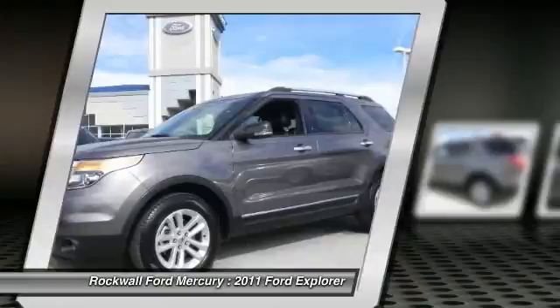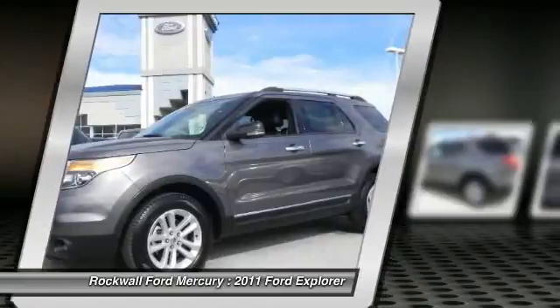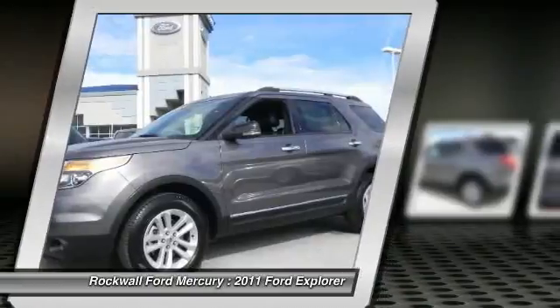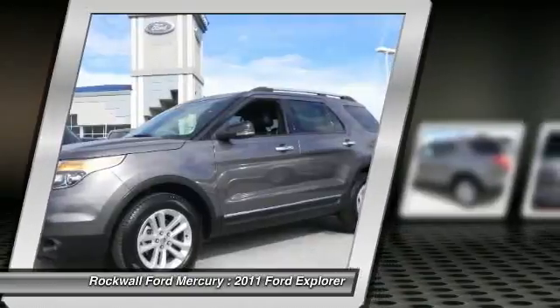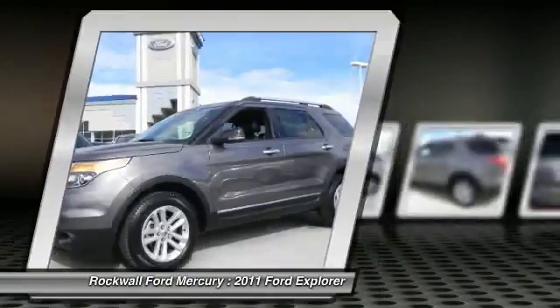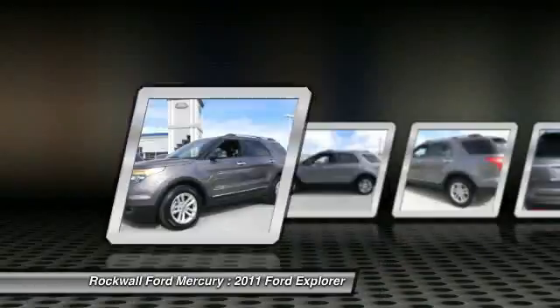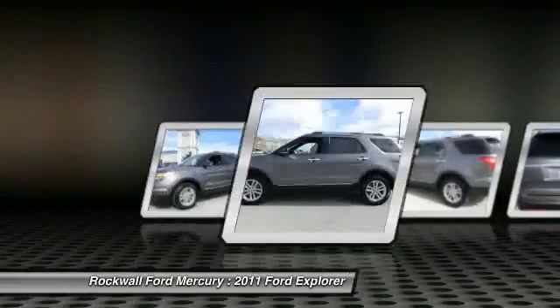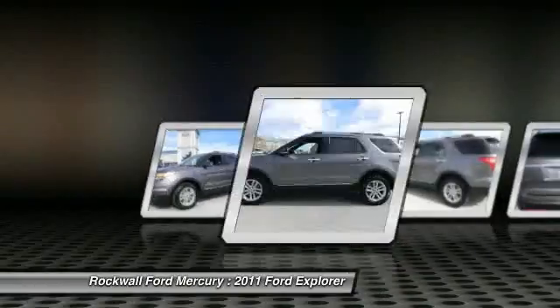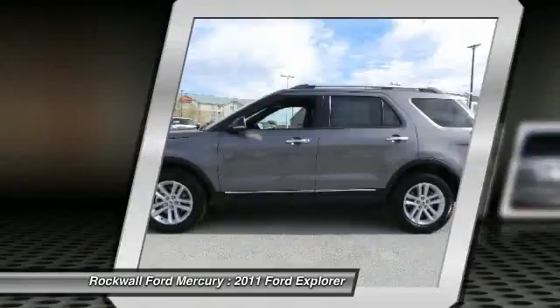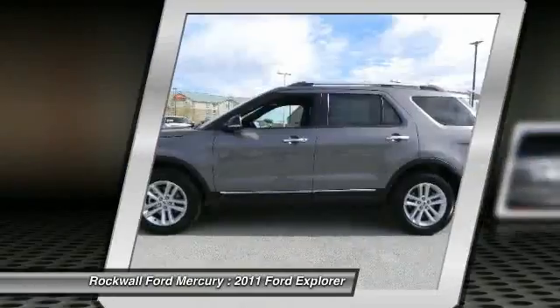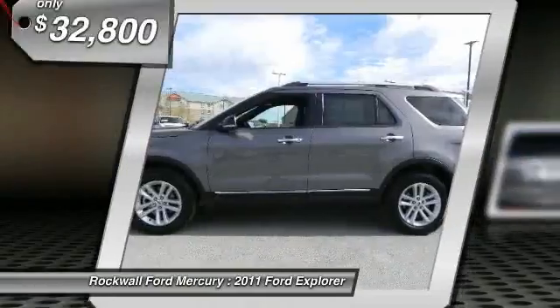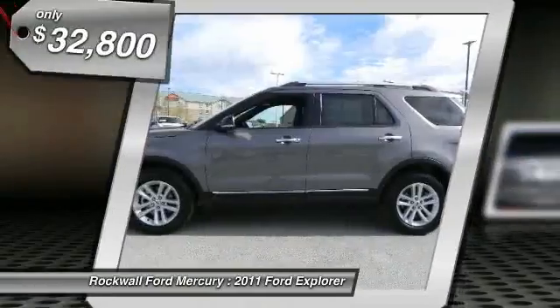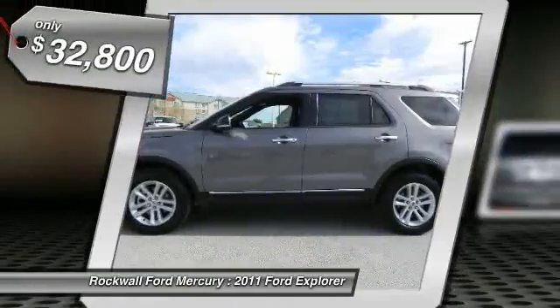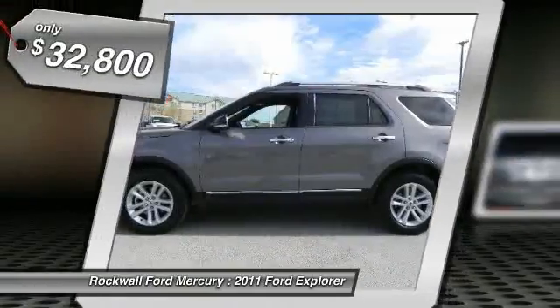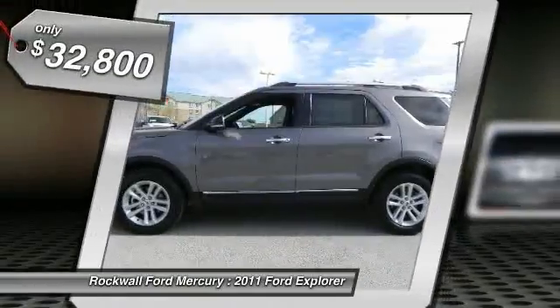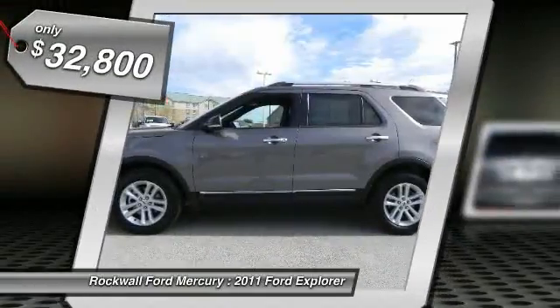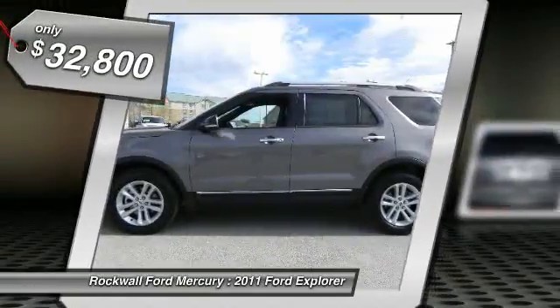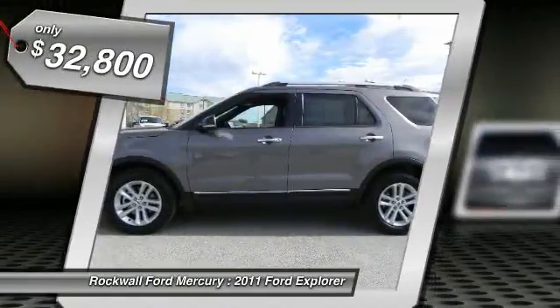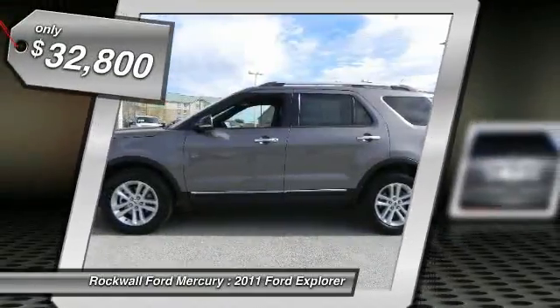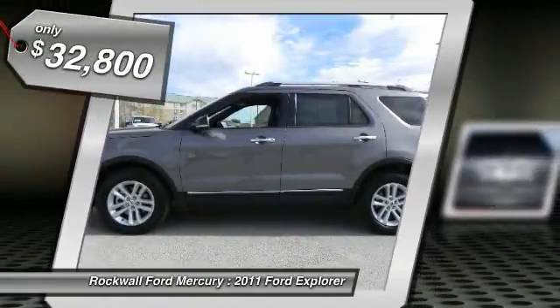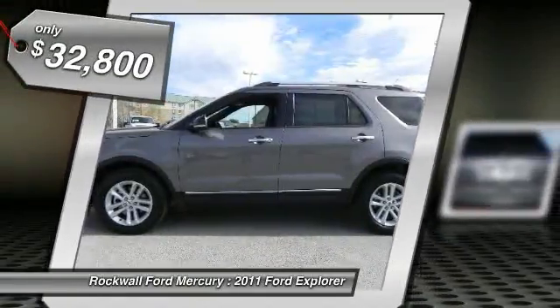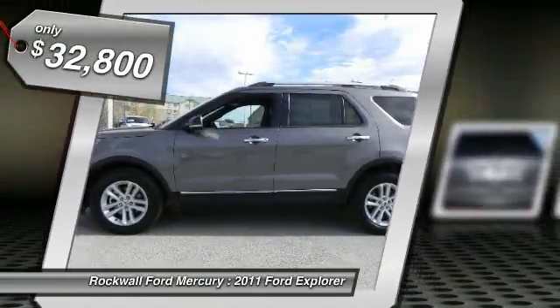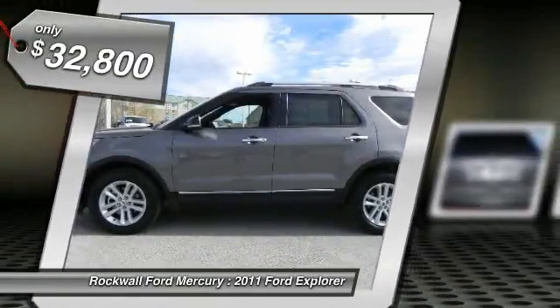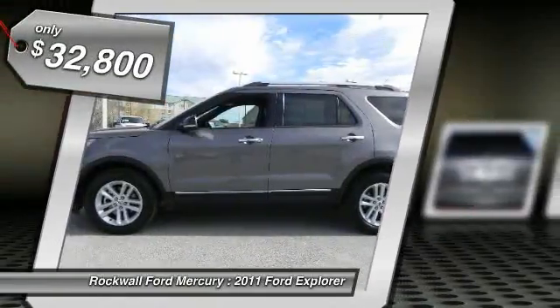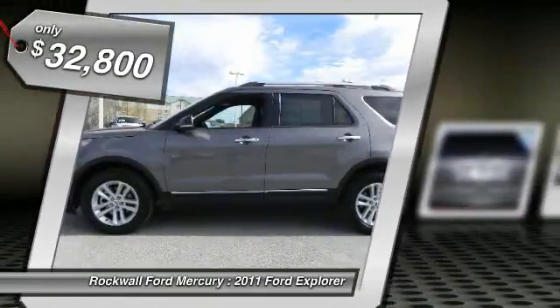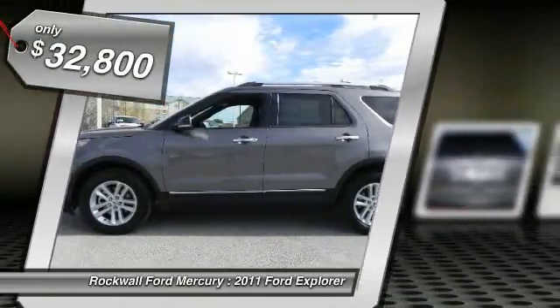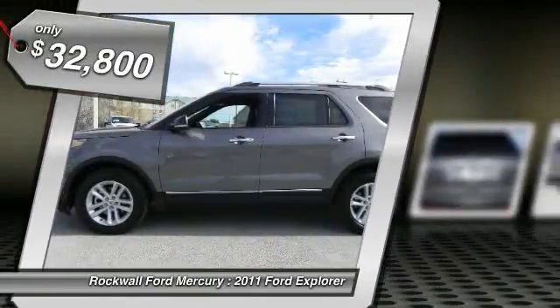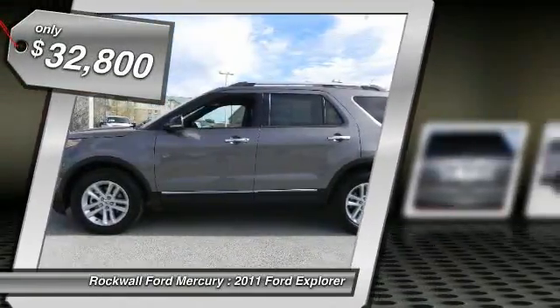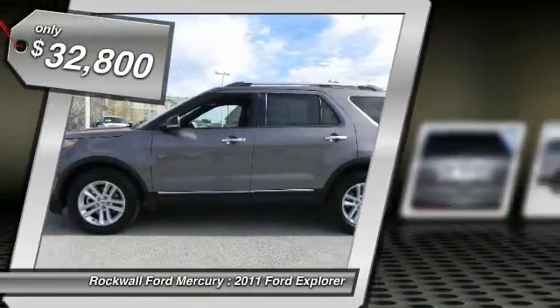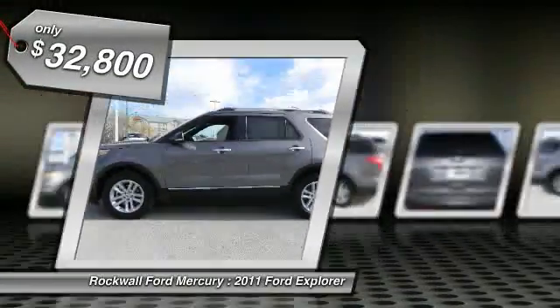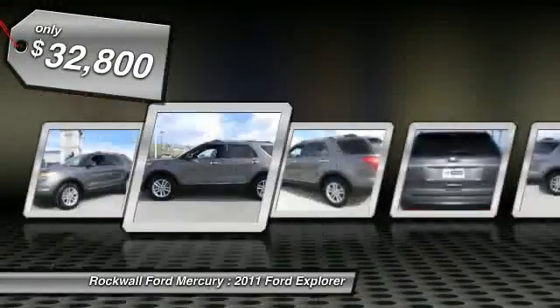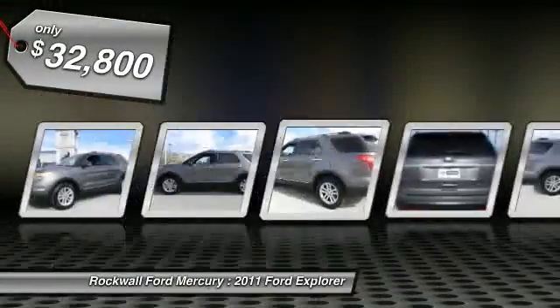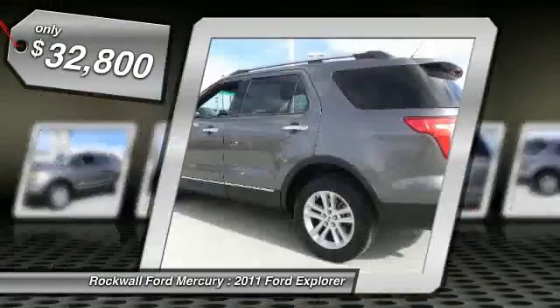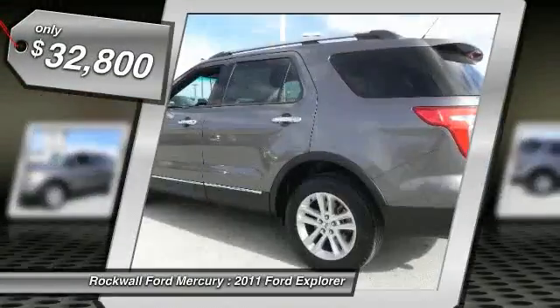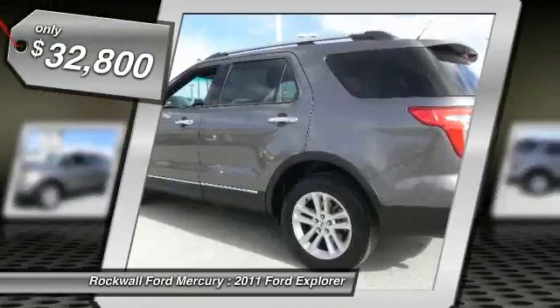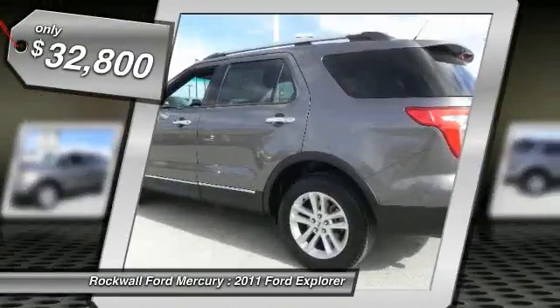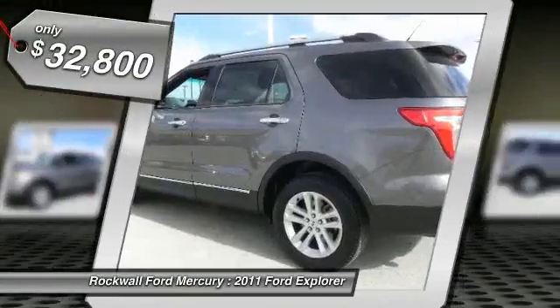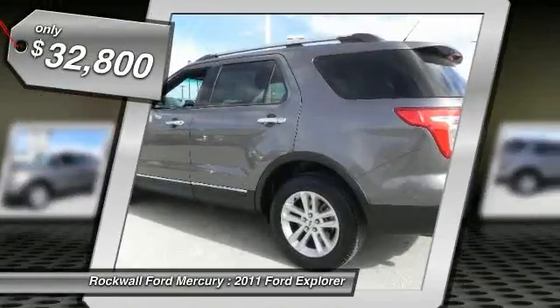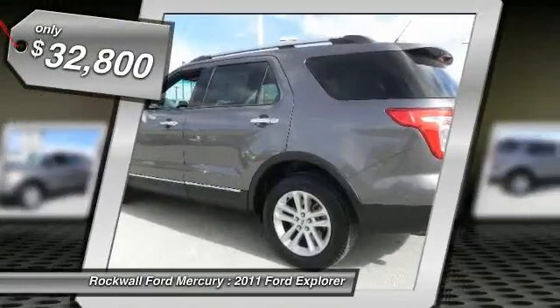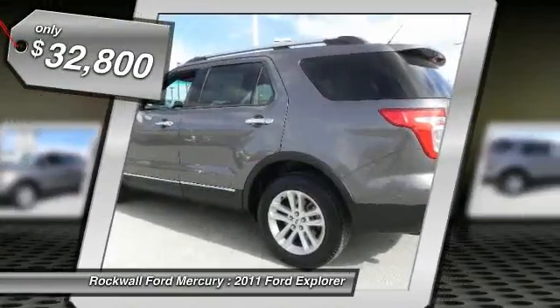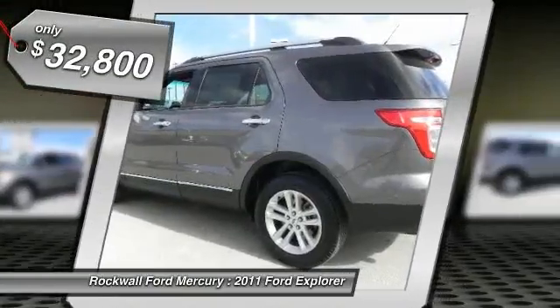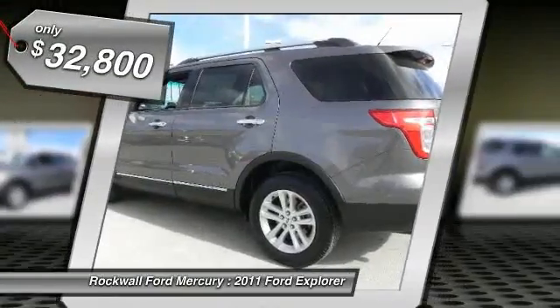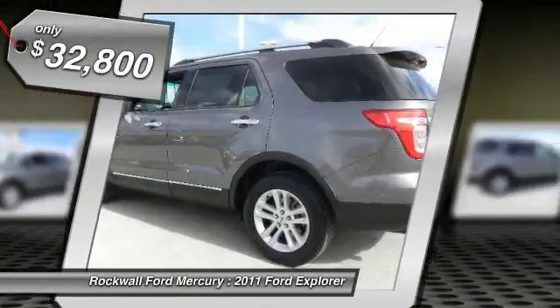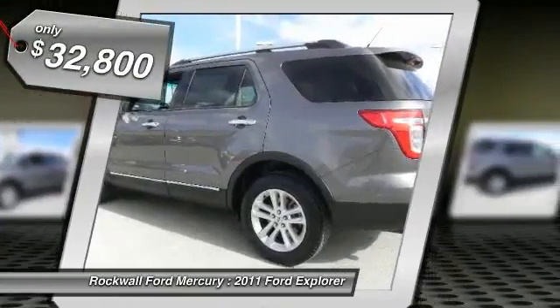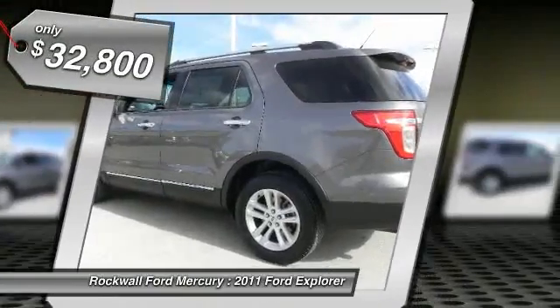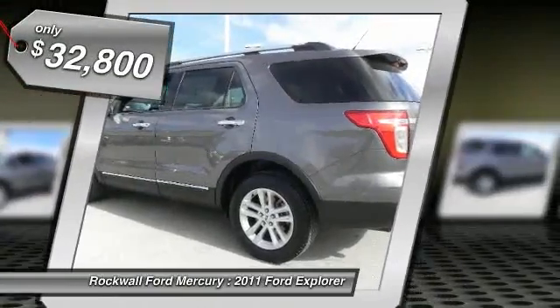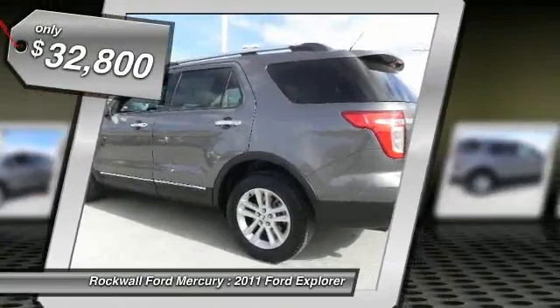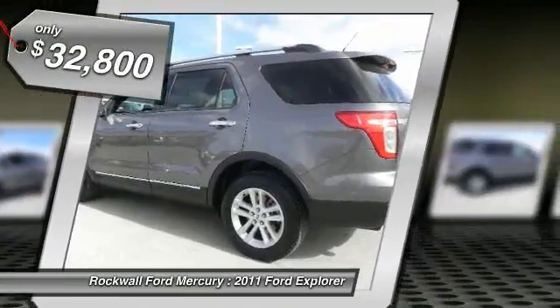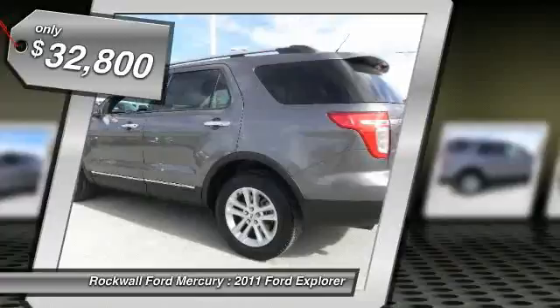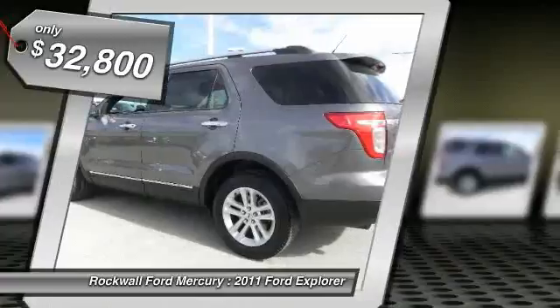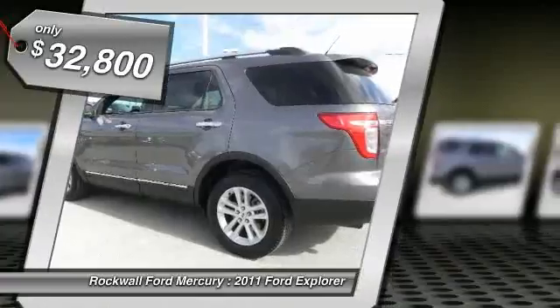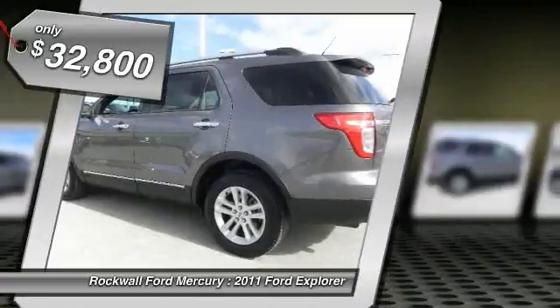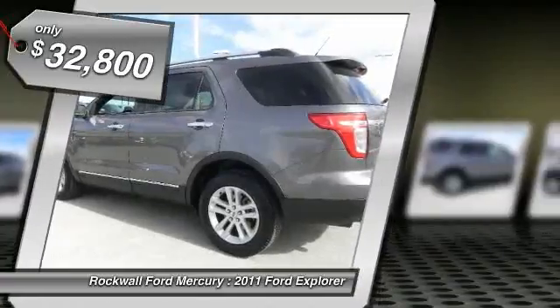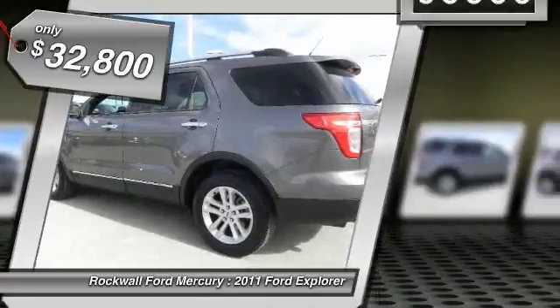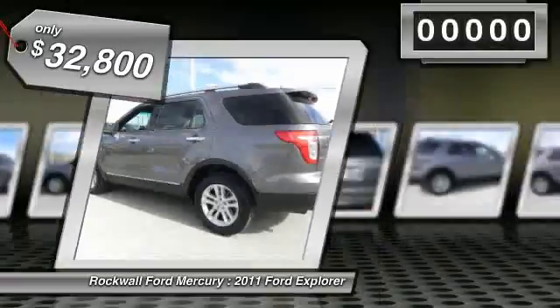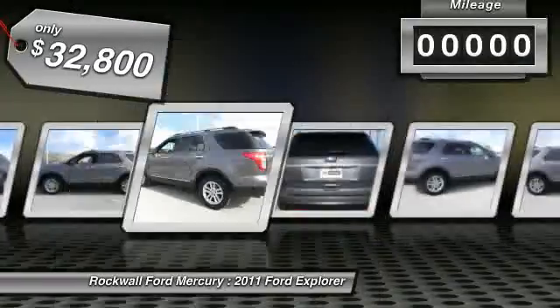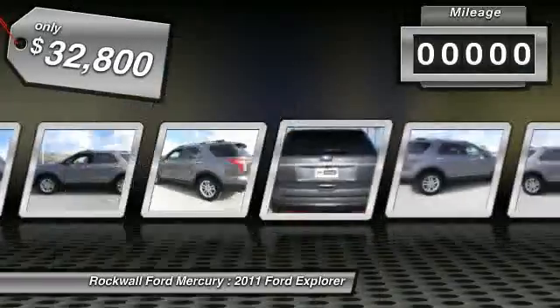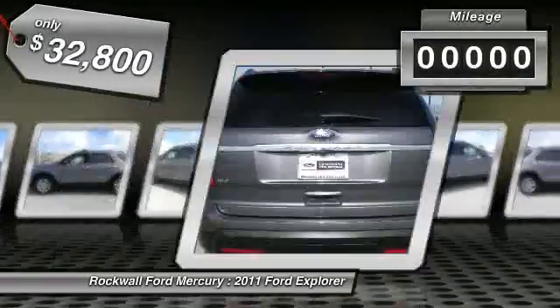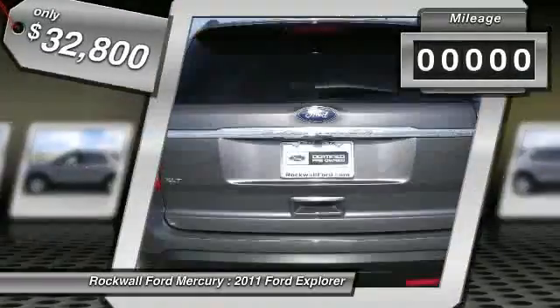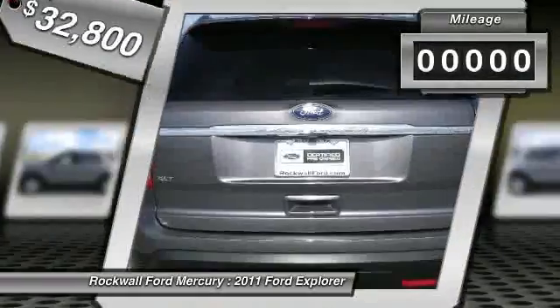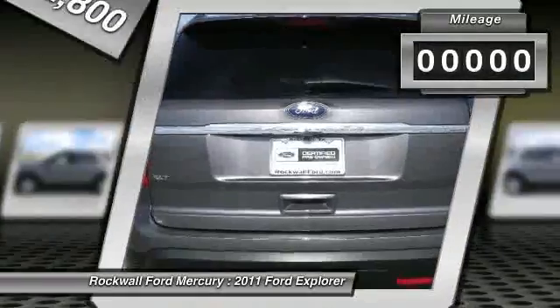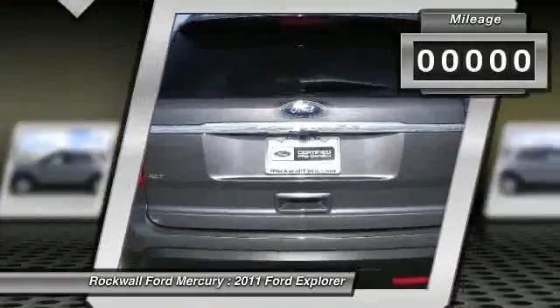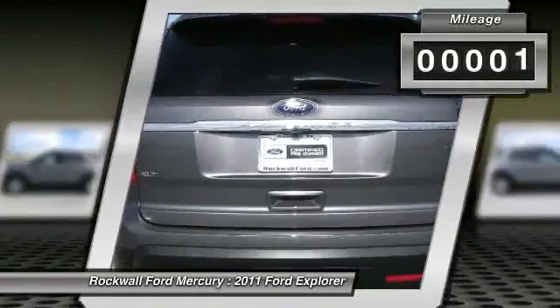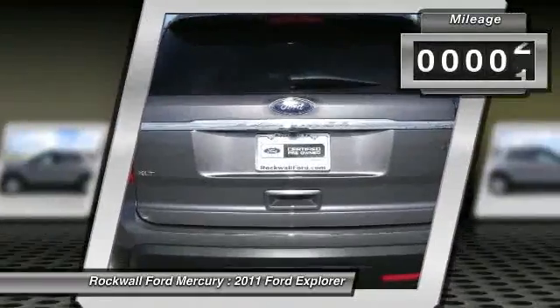Can you say loaded? This pristine vehicle has every single option I can think of and it is in awesome condition.